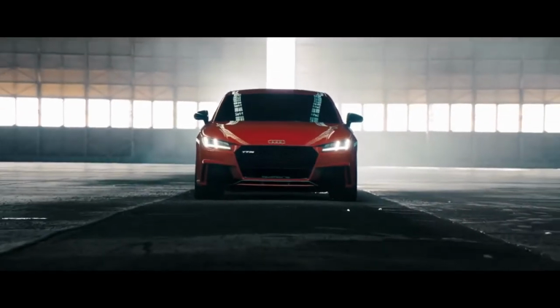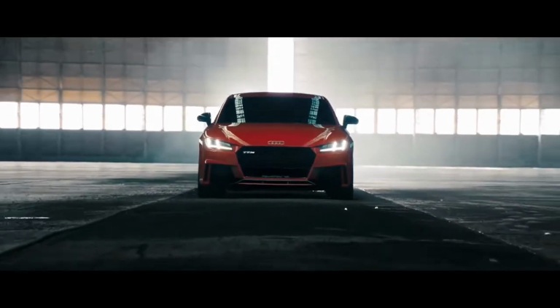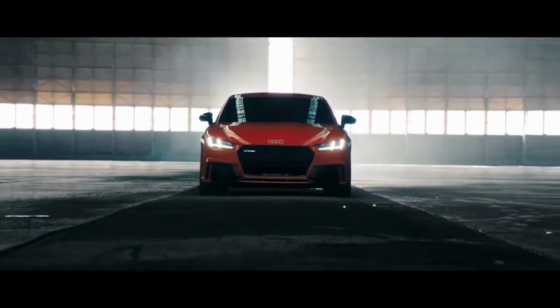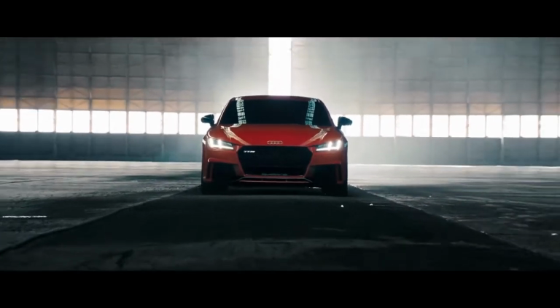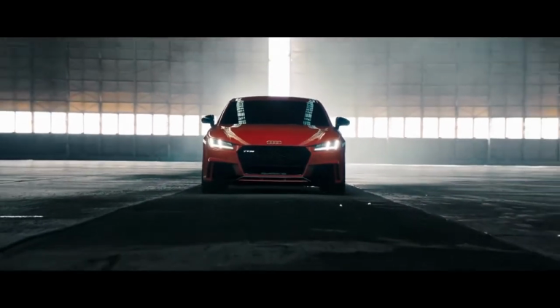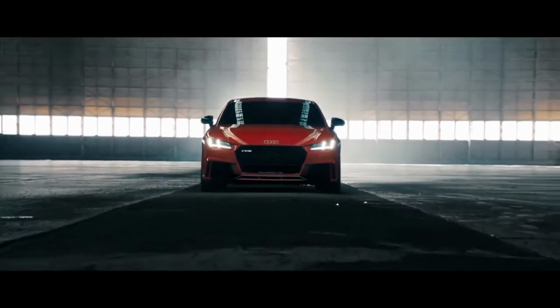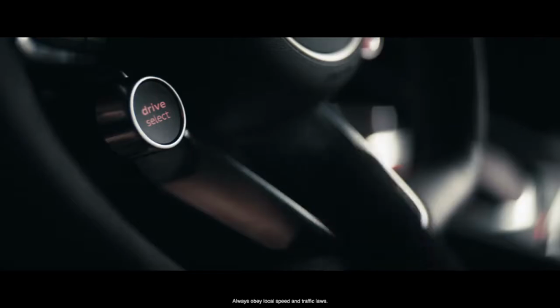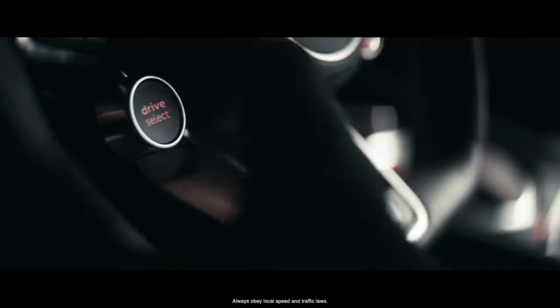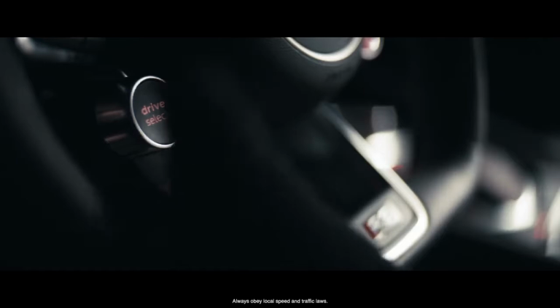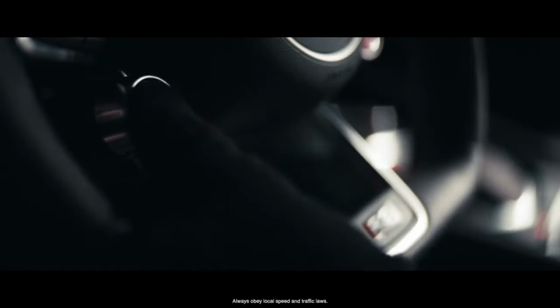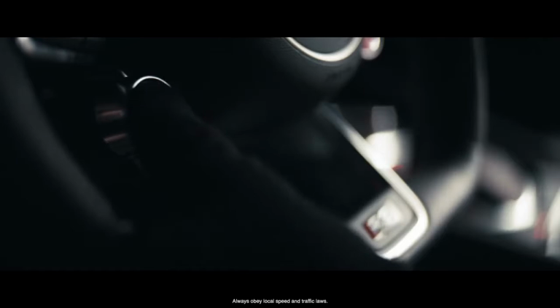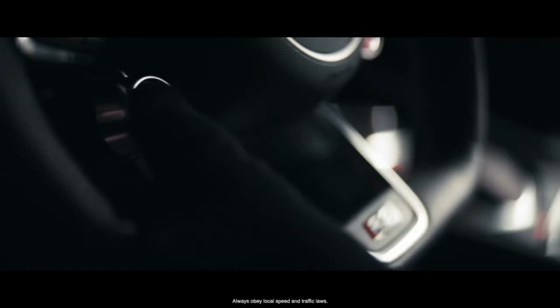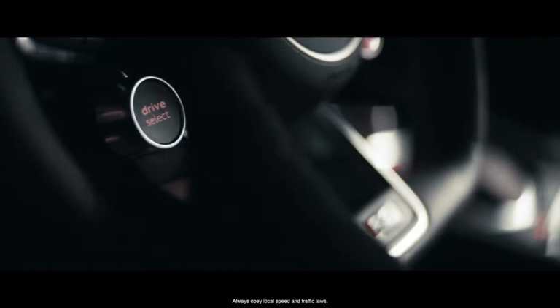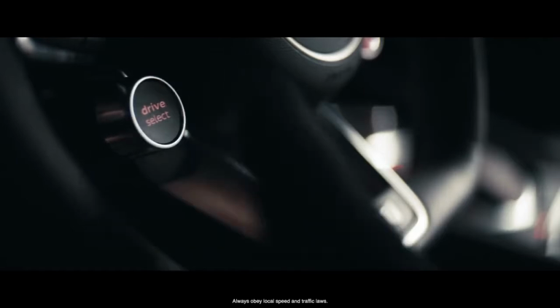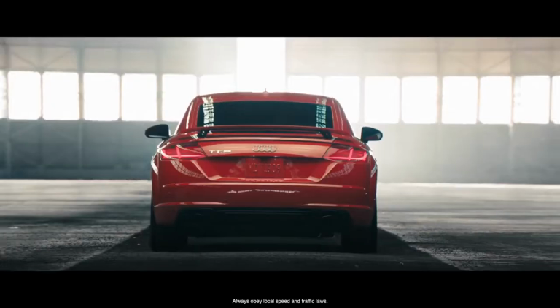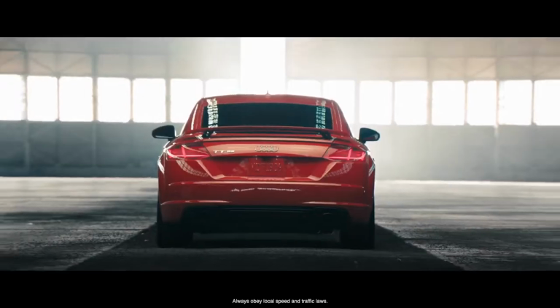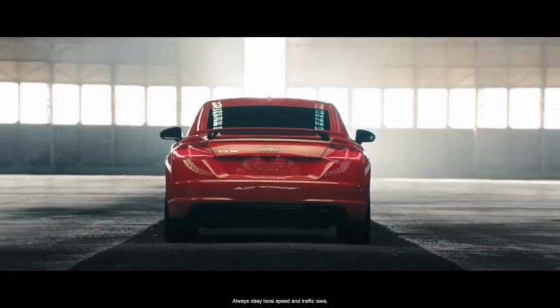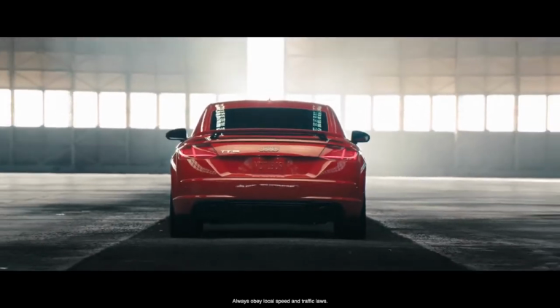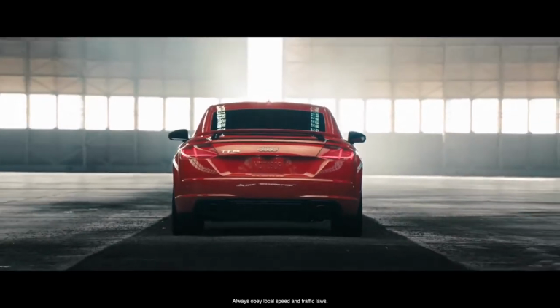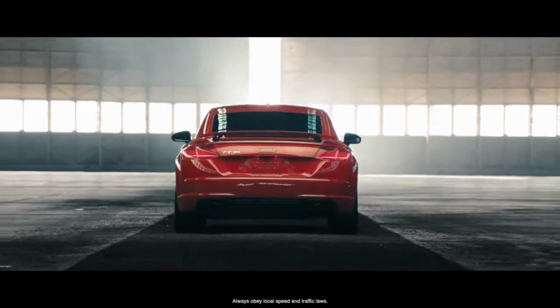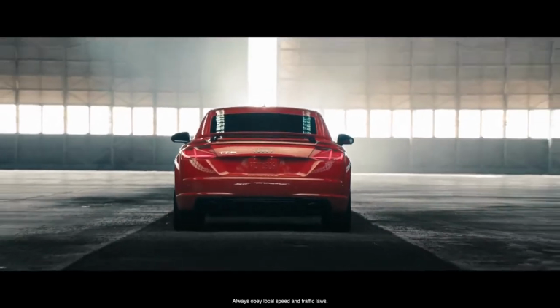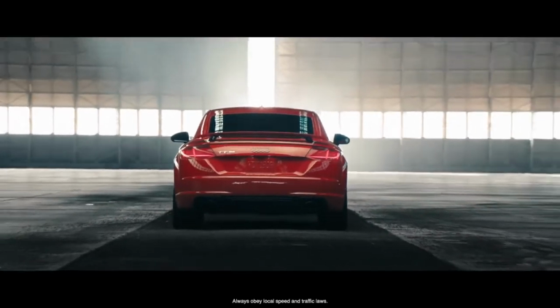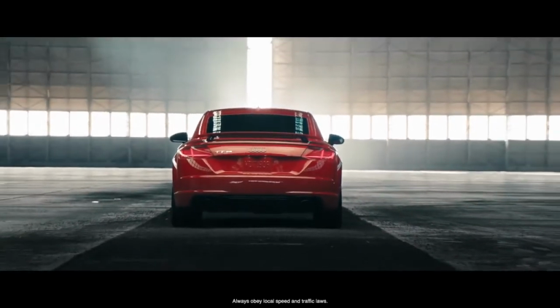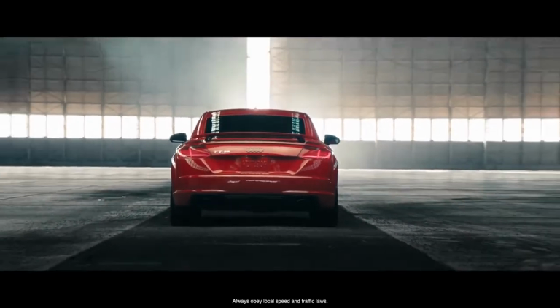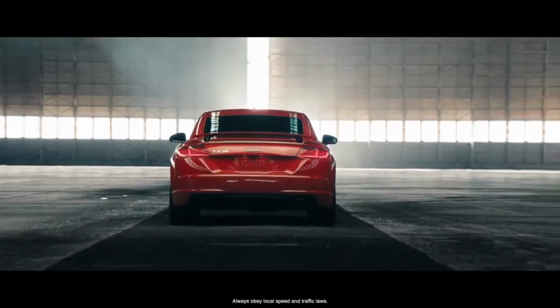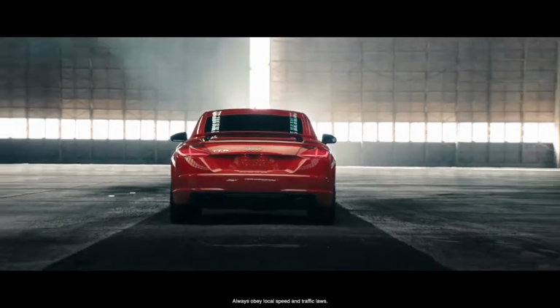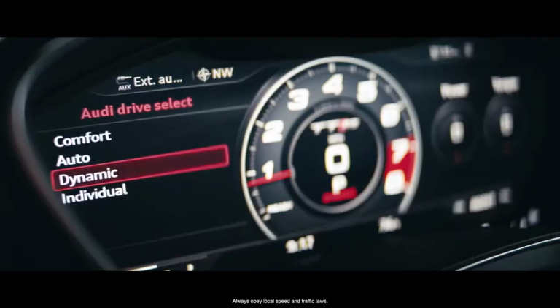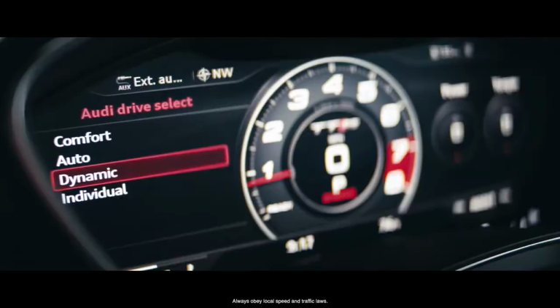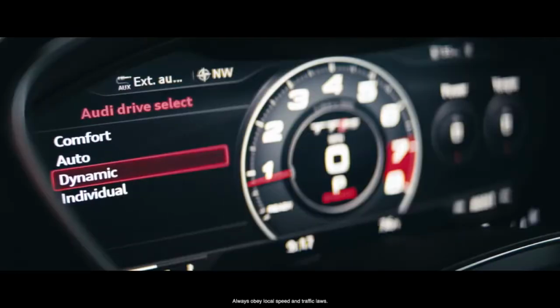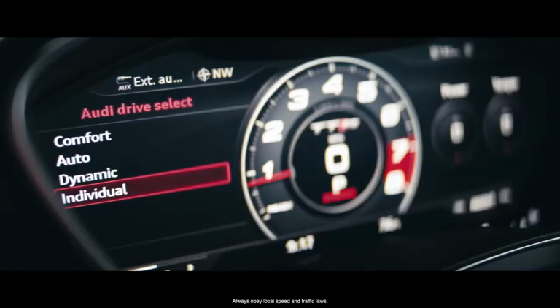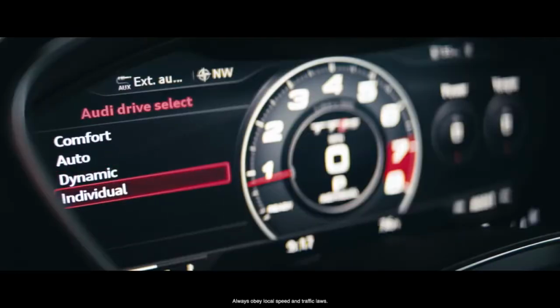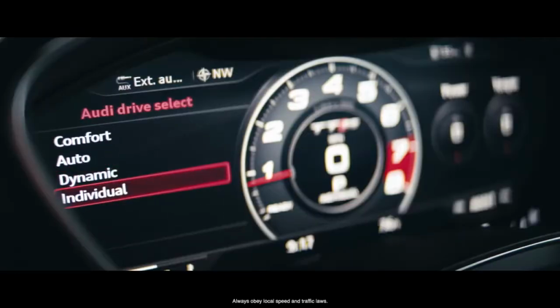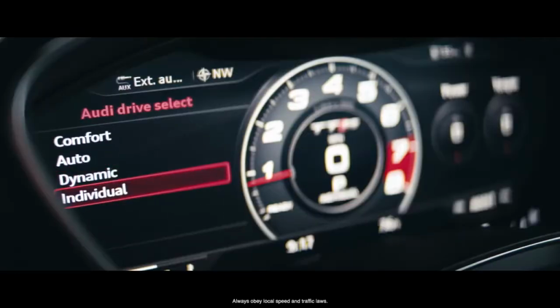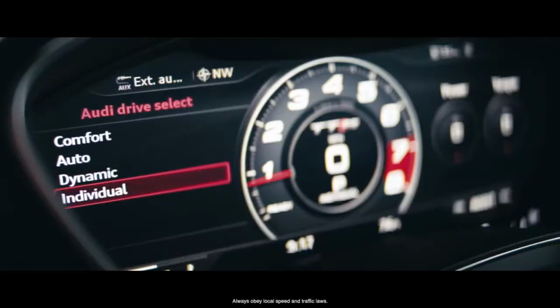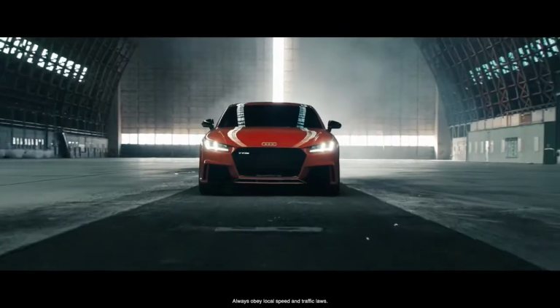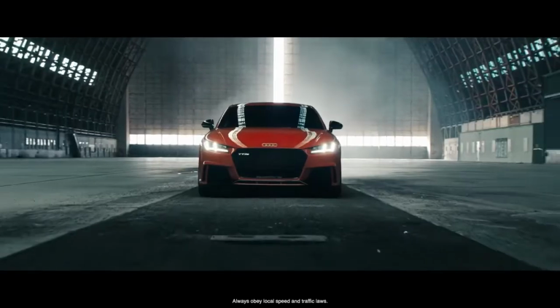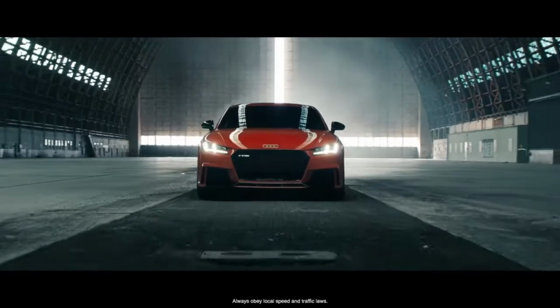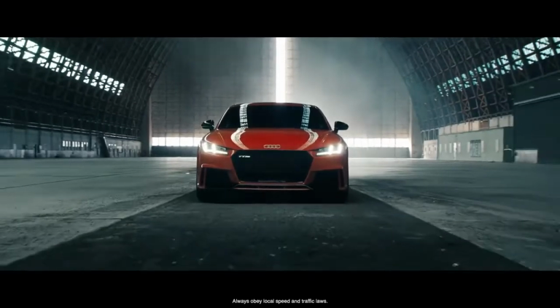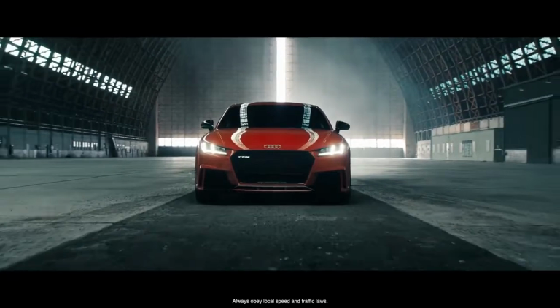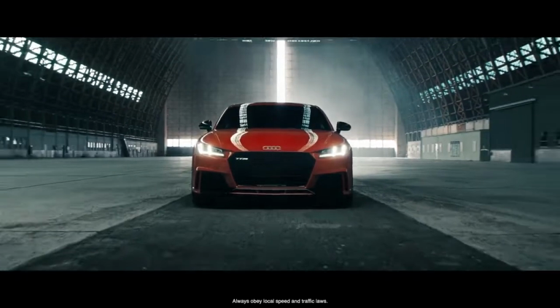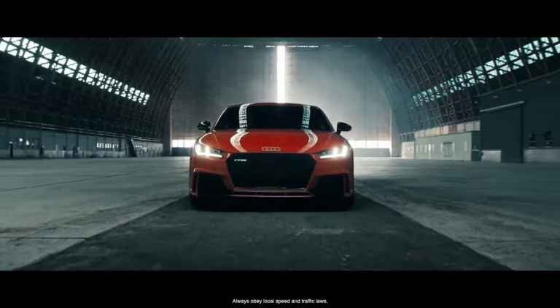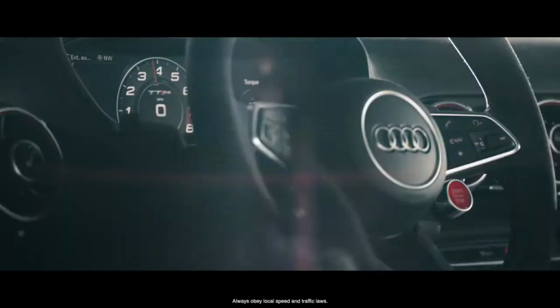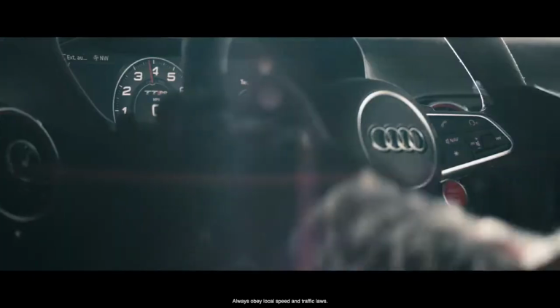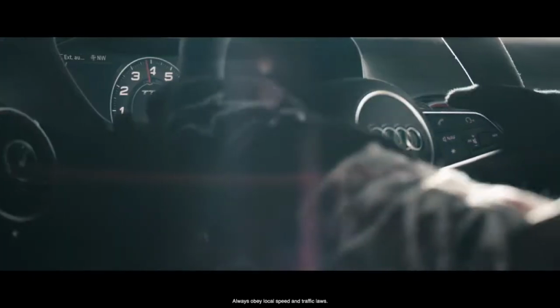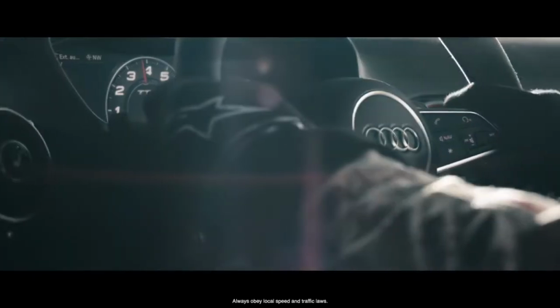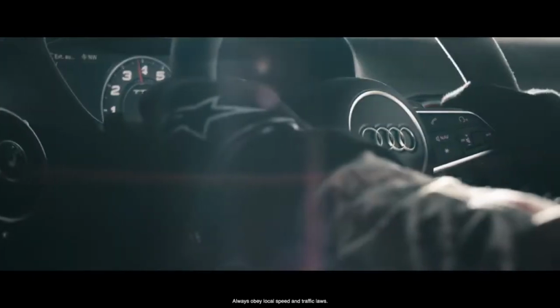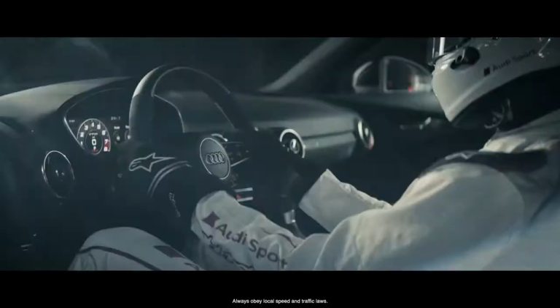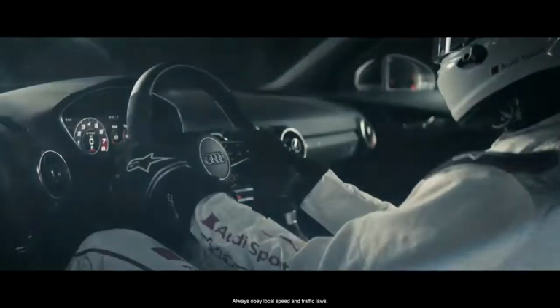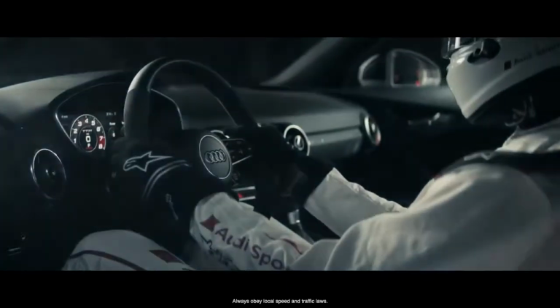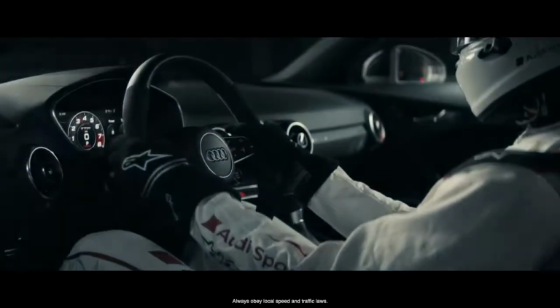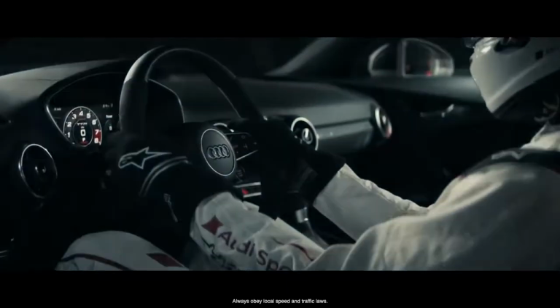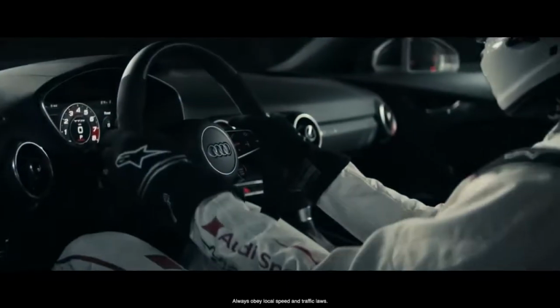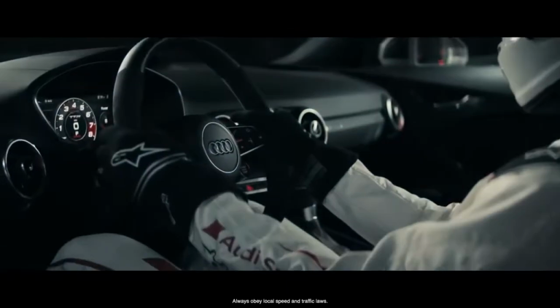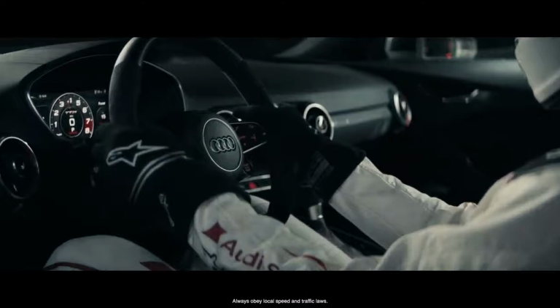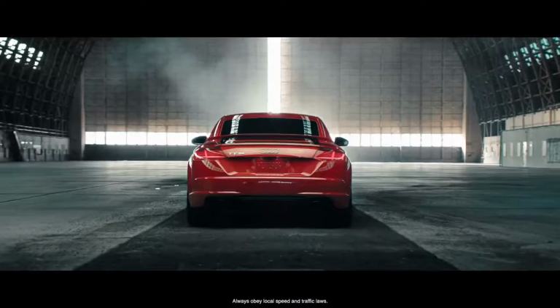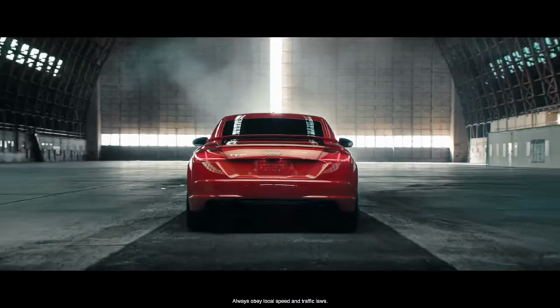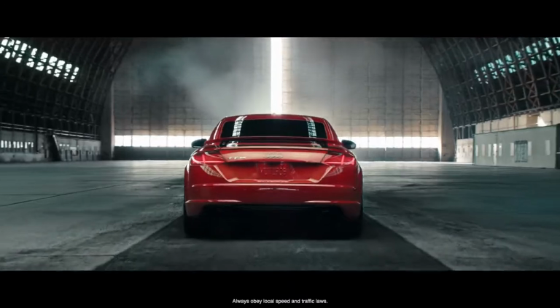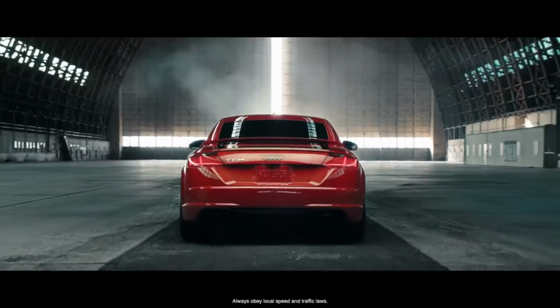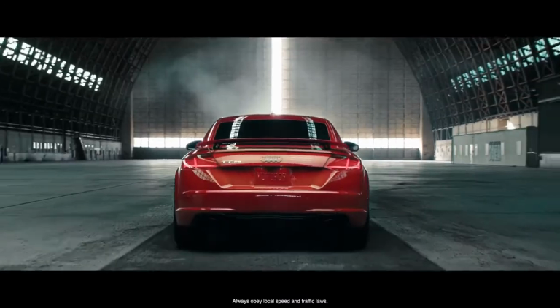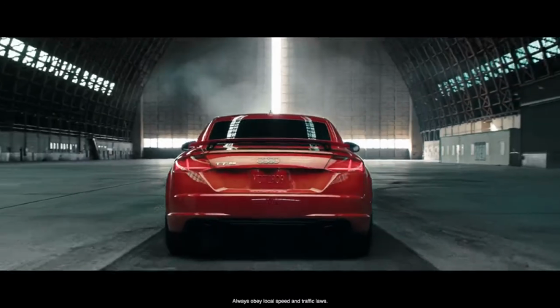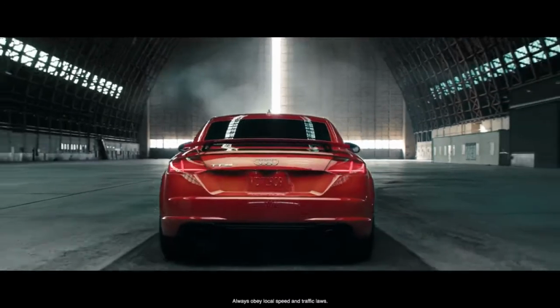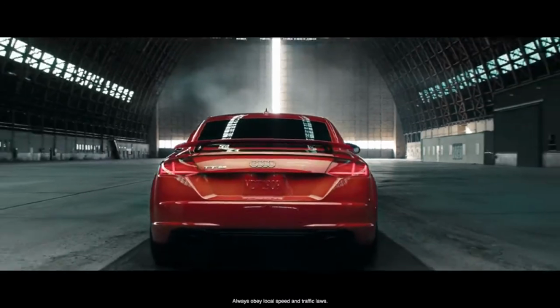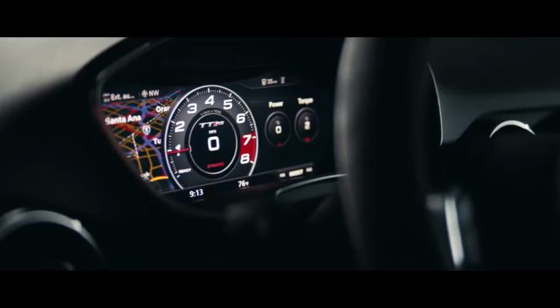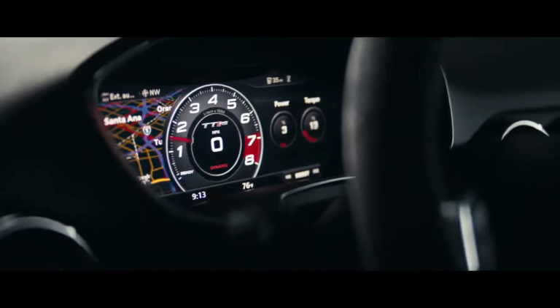Launch control in Audi Sport cars beguile their listed 0 to 60 times for one reason that needs no introduction.